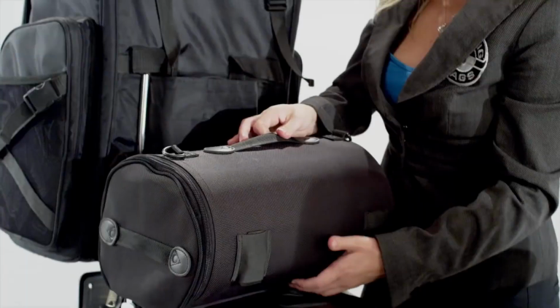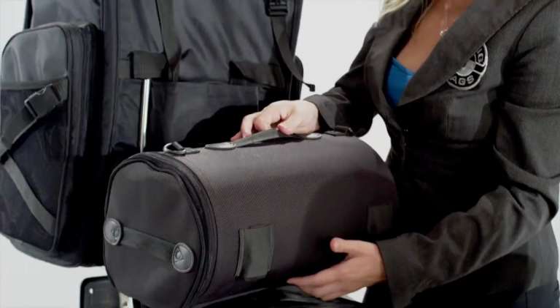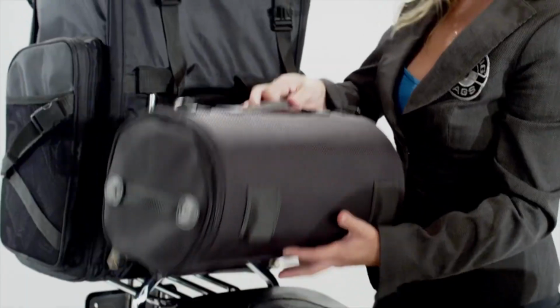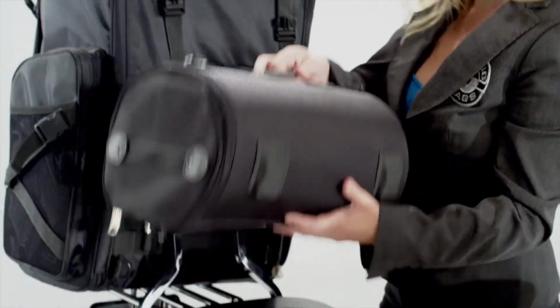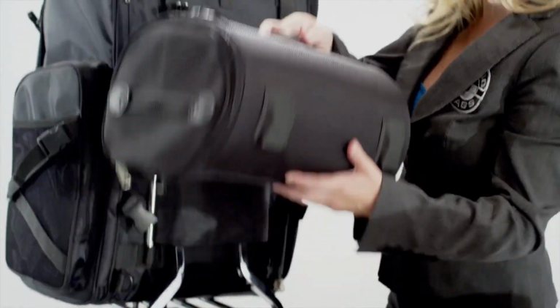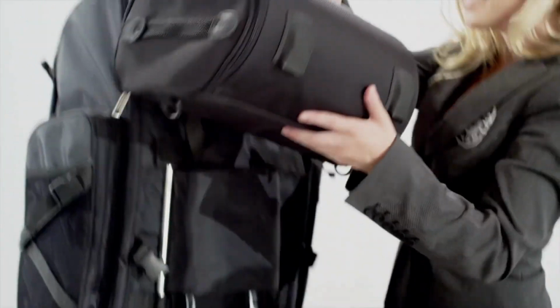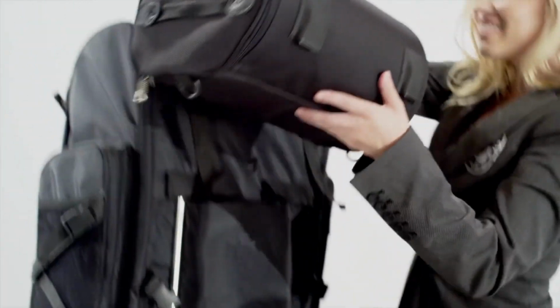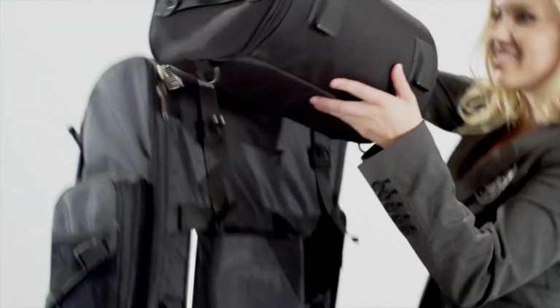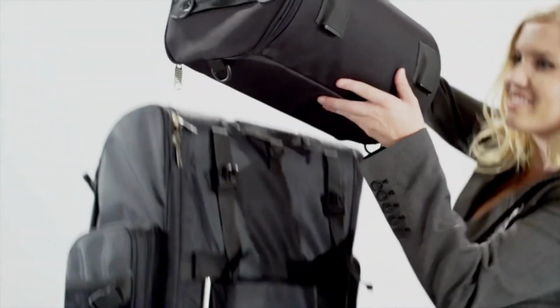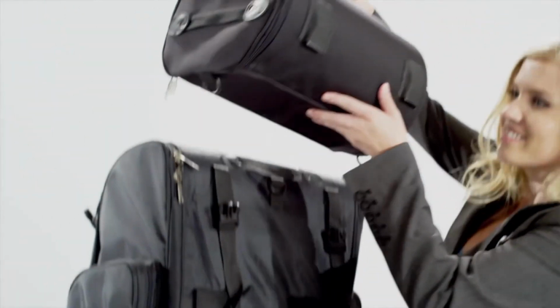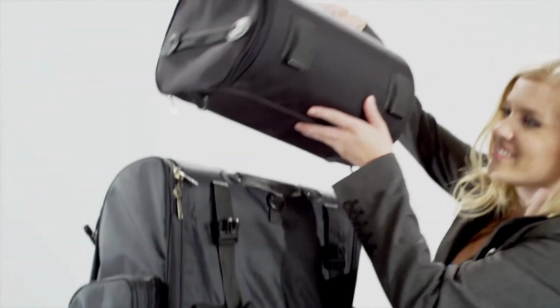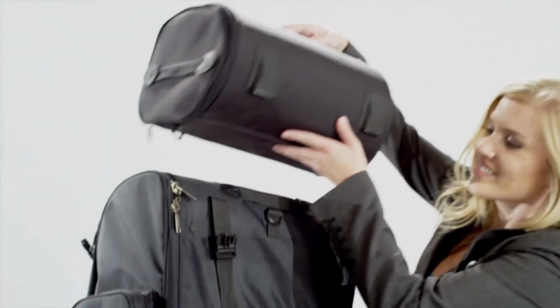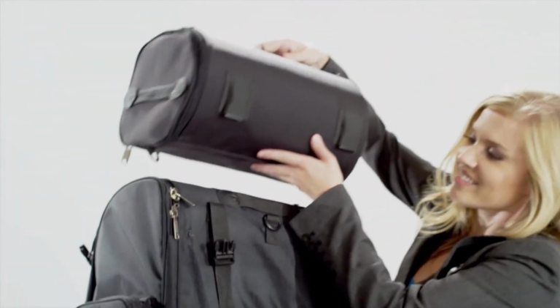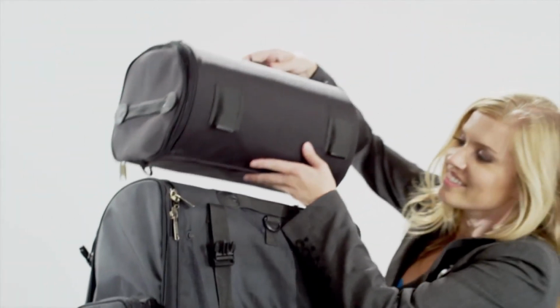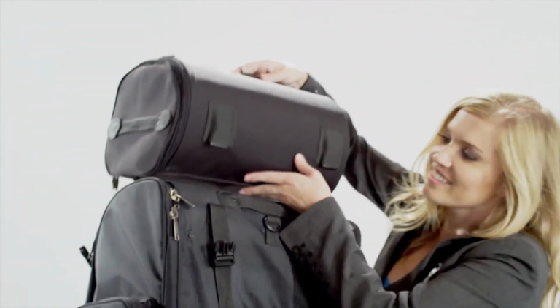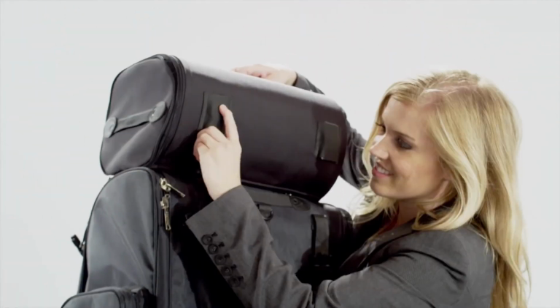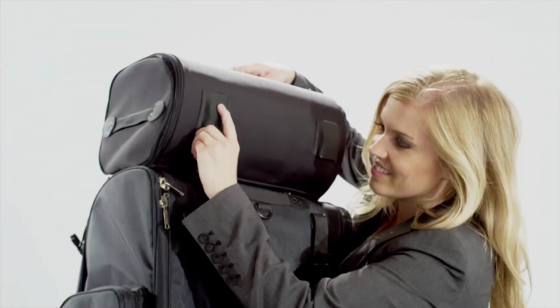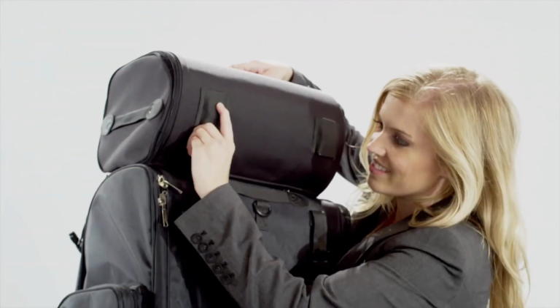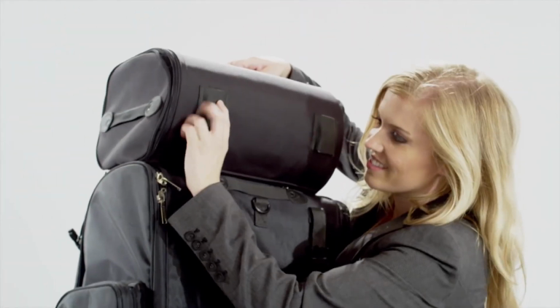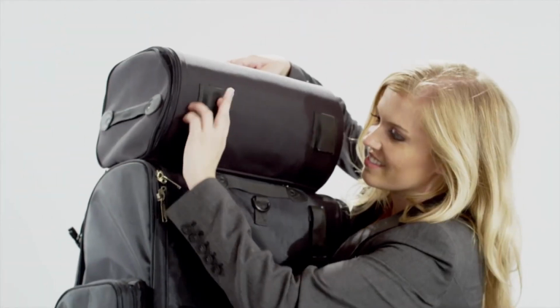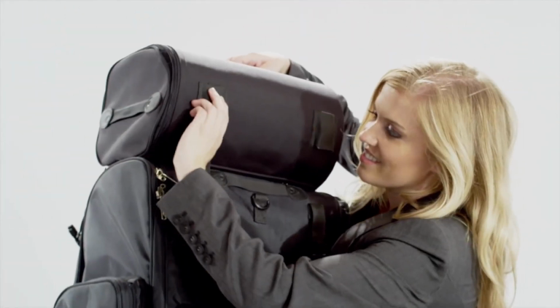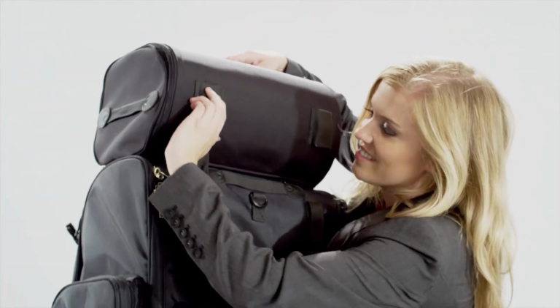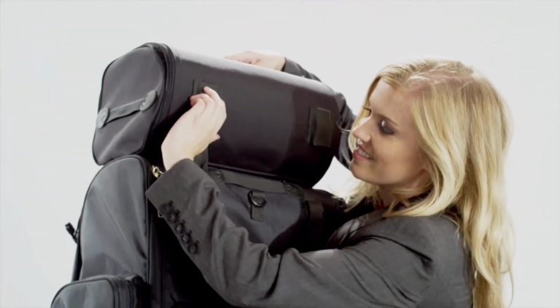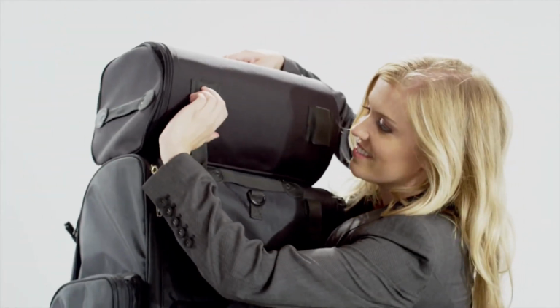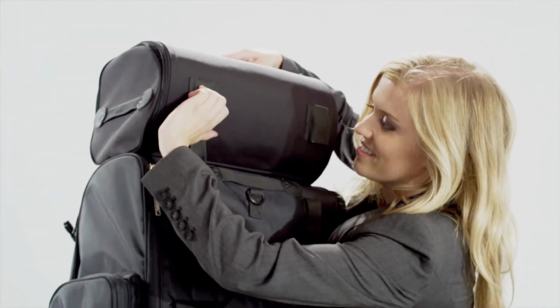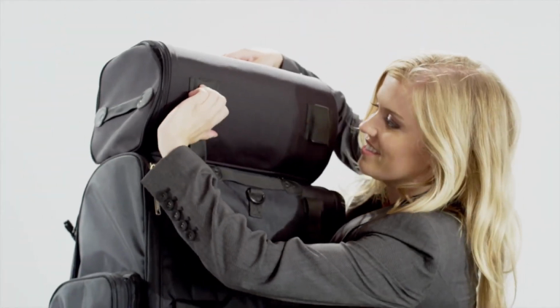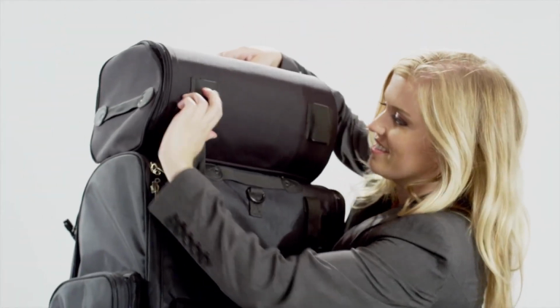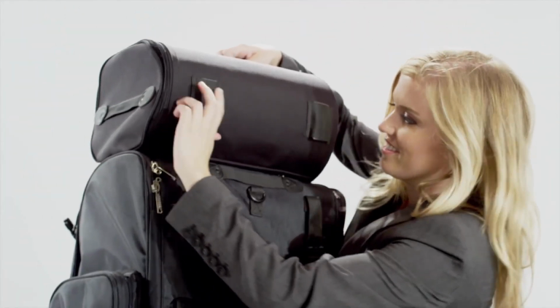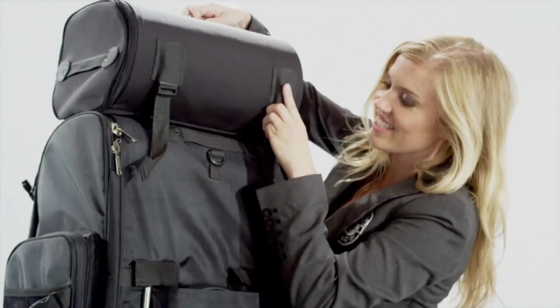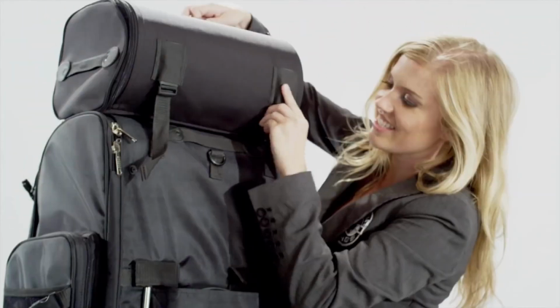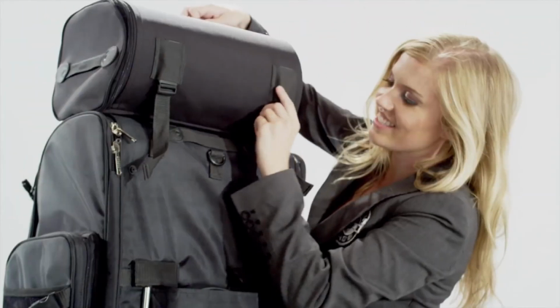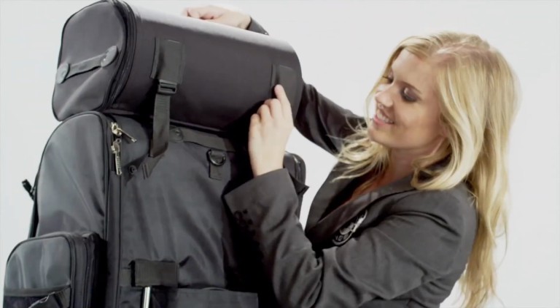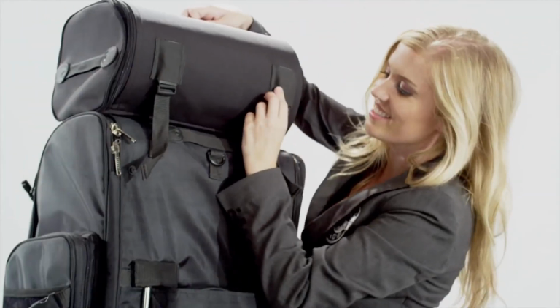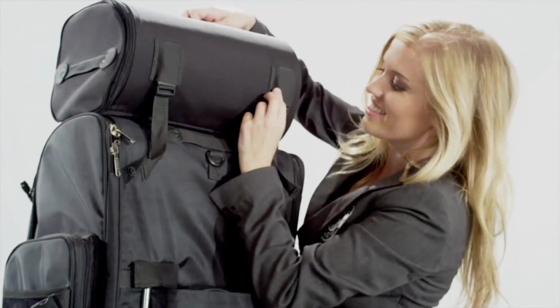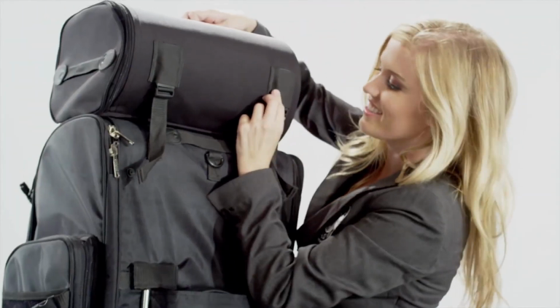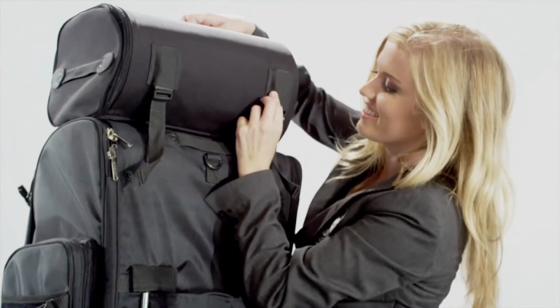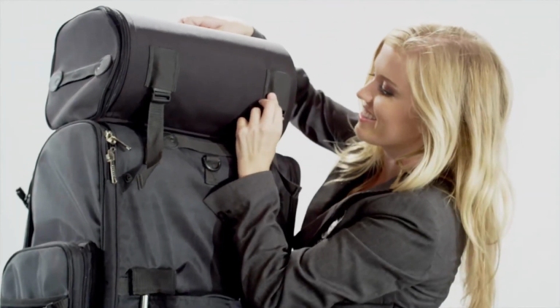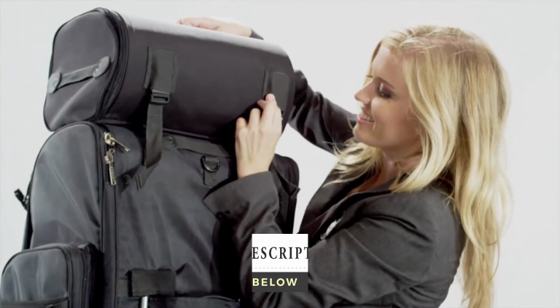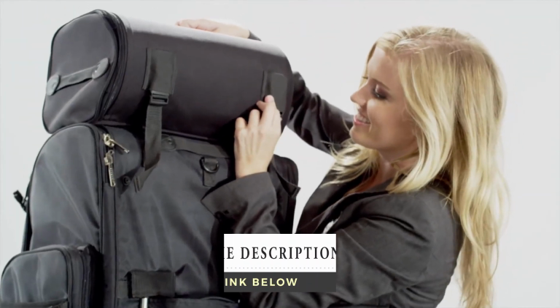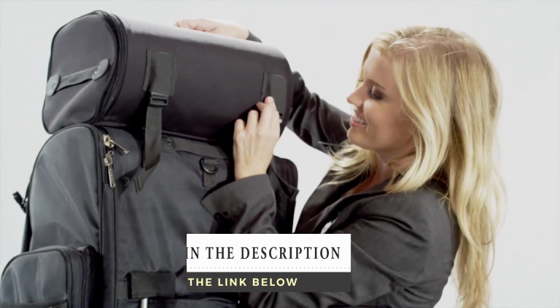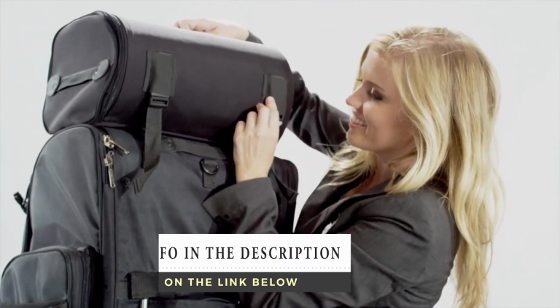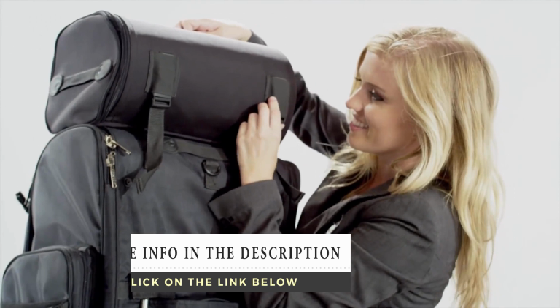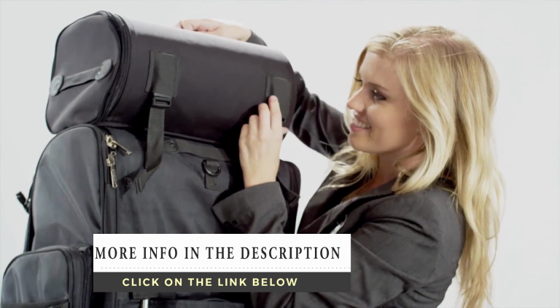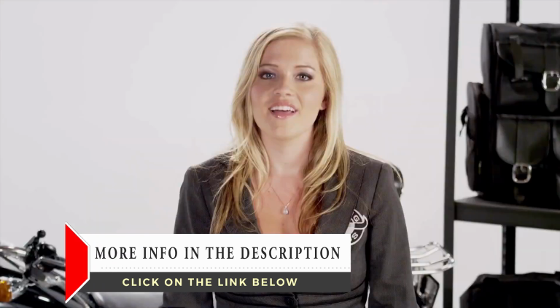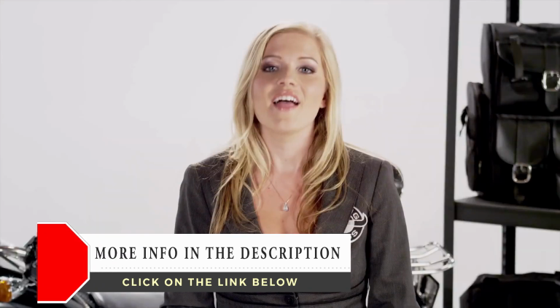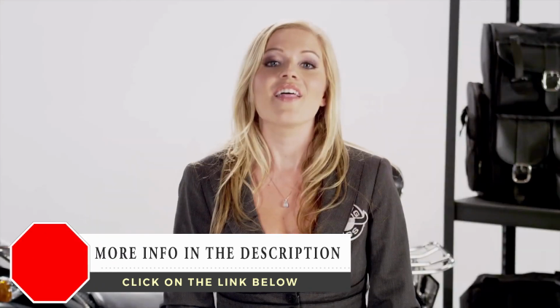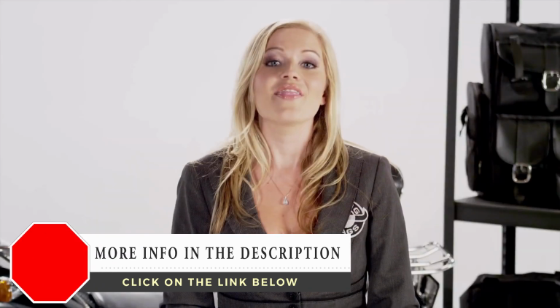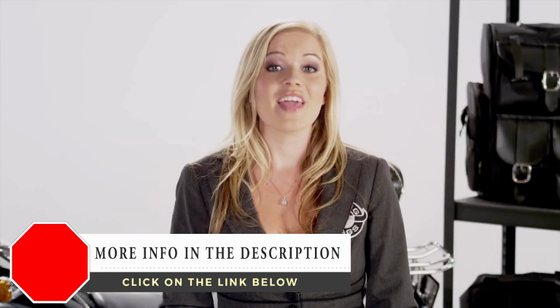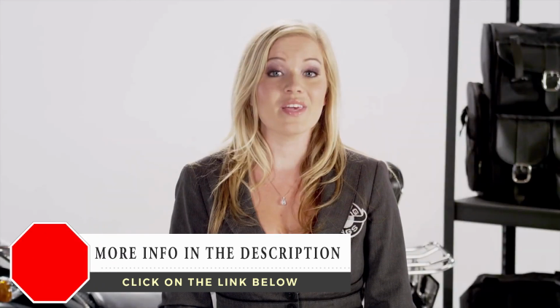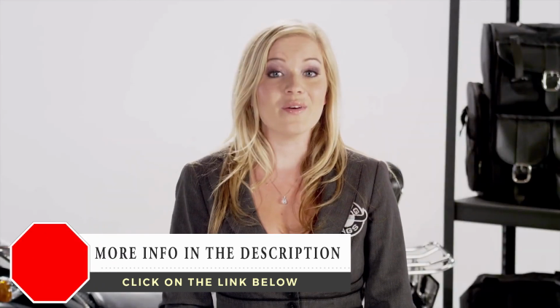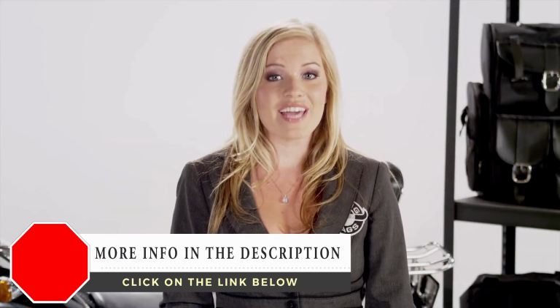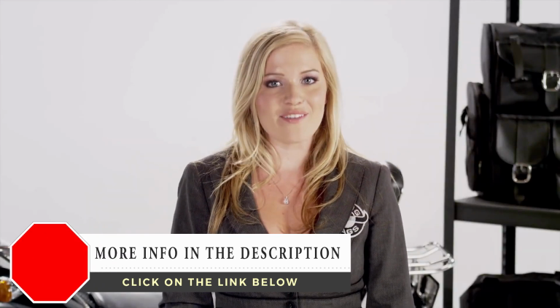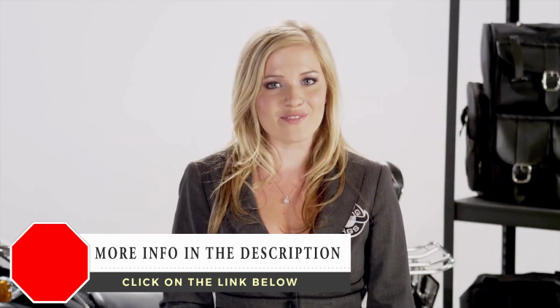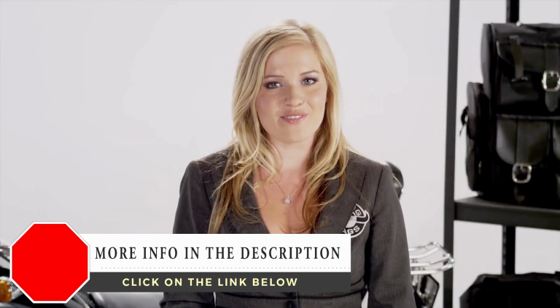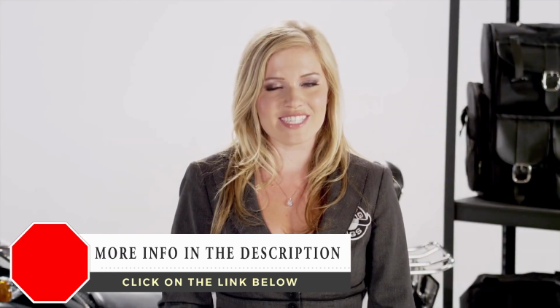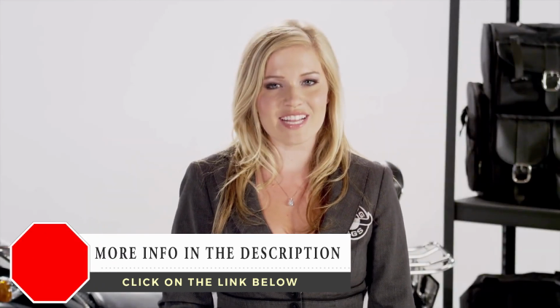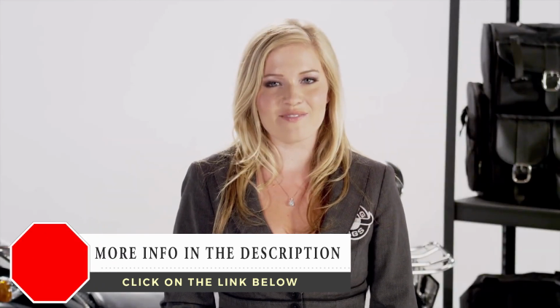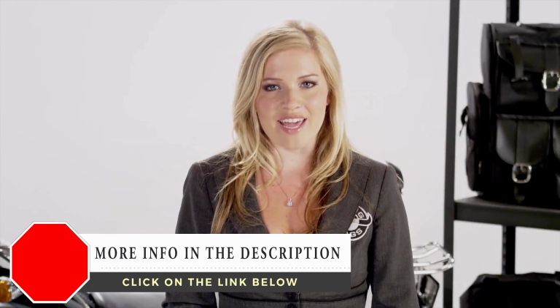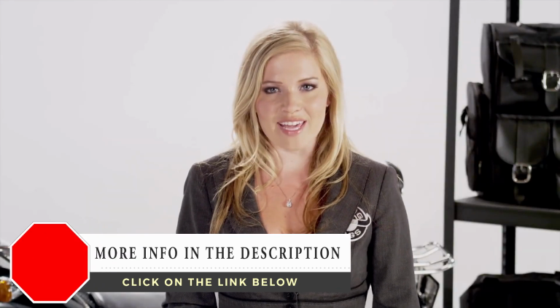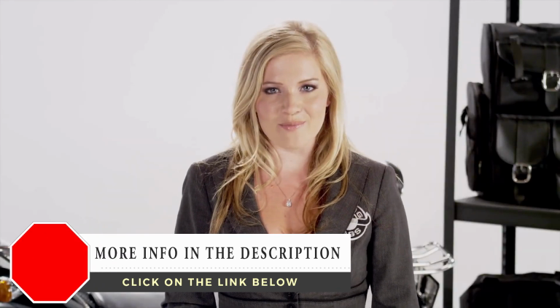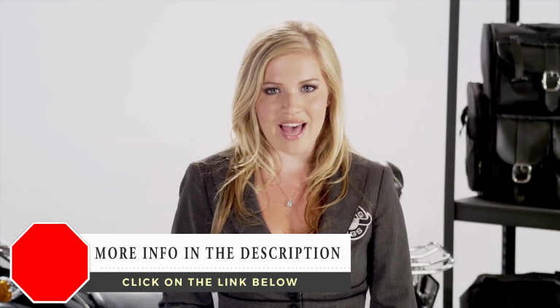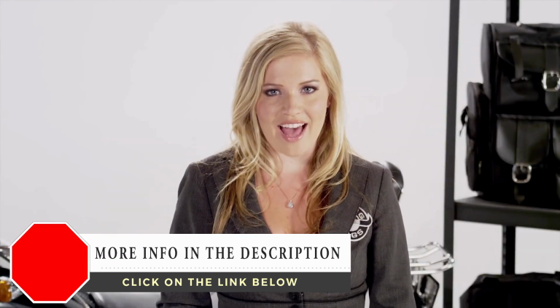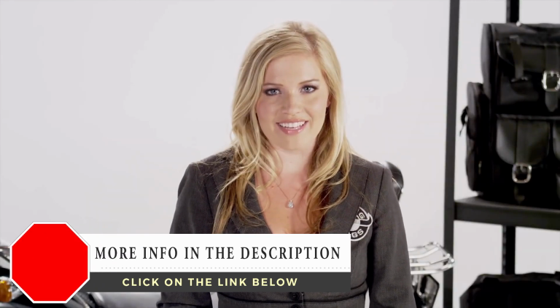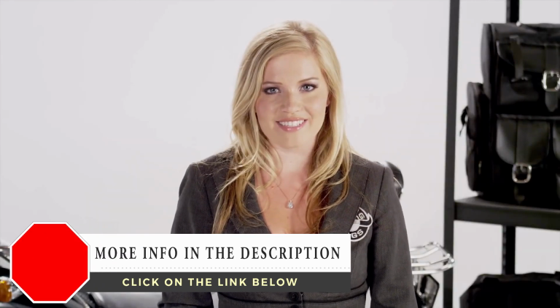The Quick Disconnect Roll Bag can be easily attached for additional storage. Thank you again for visiting Viking Bags.